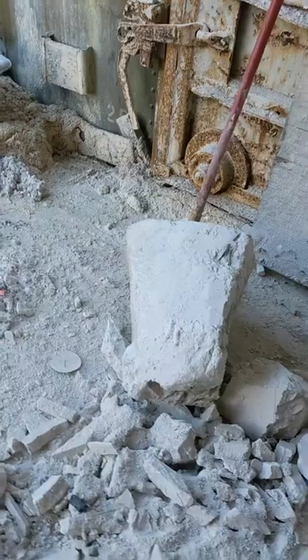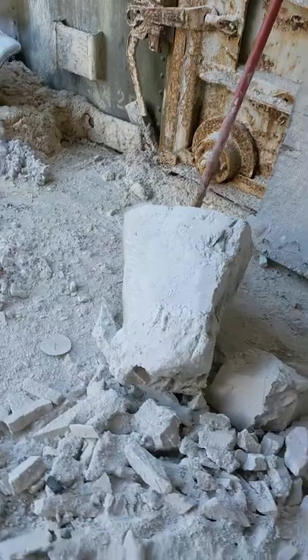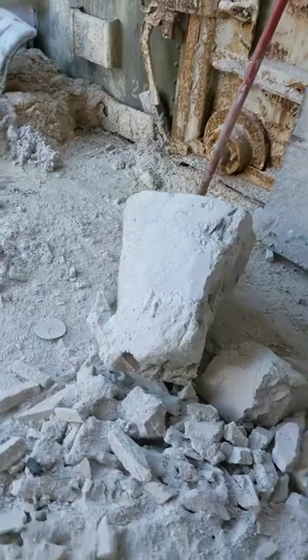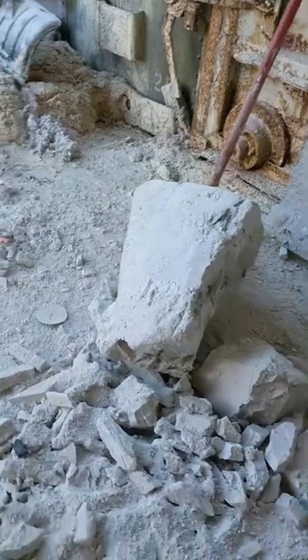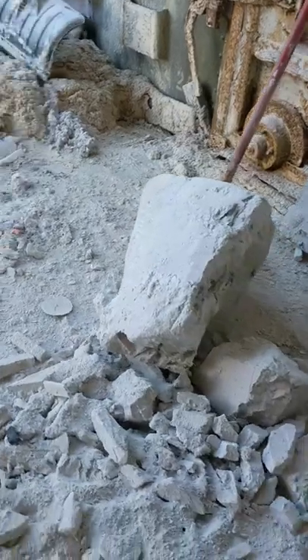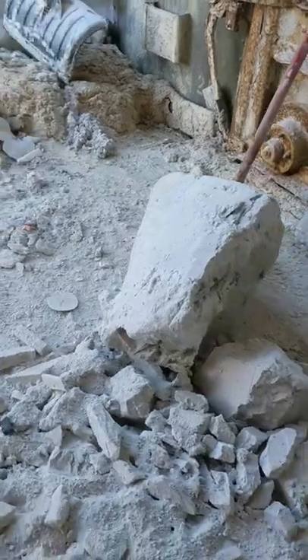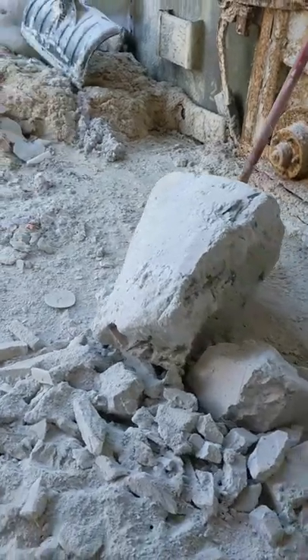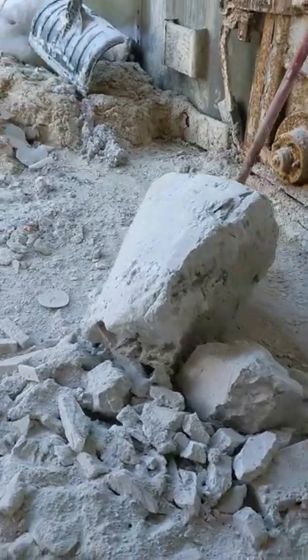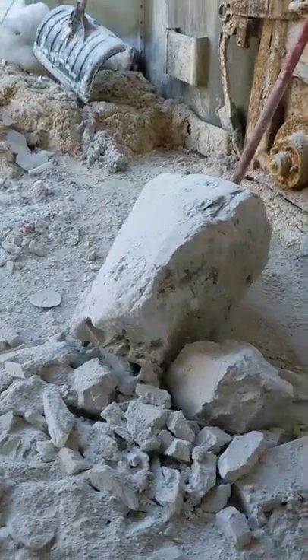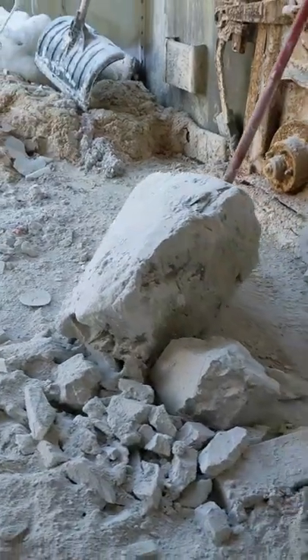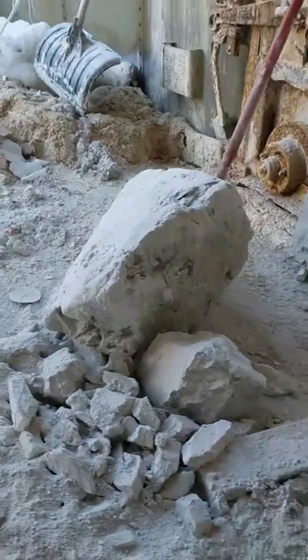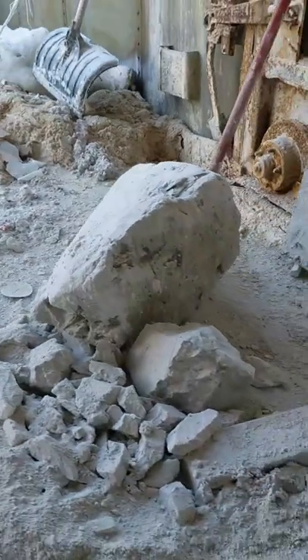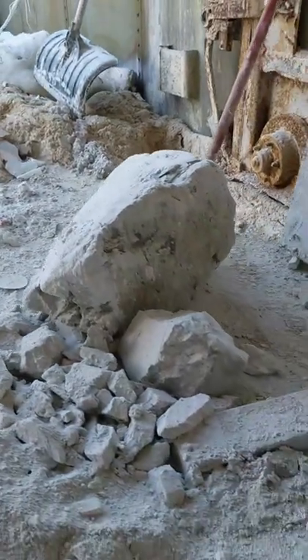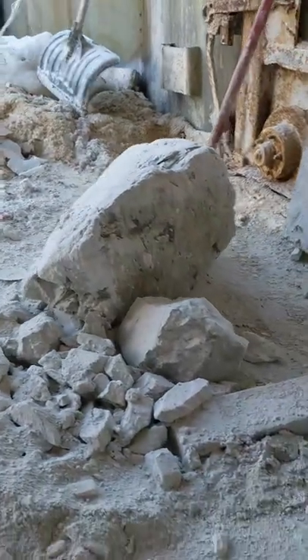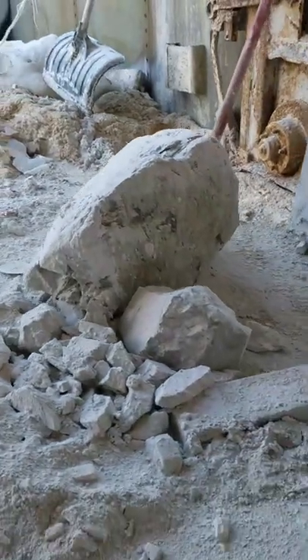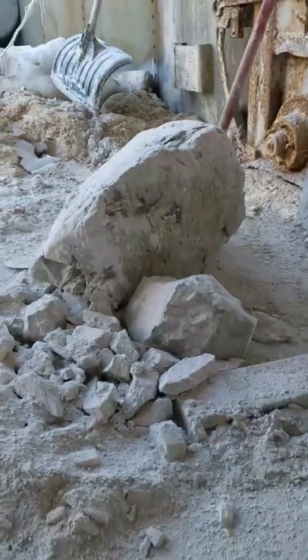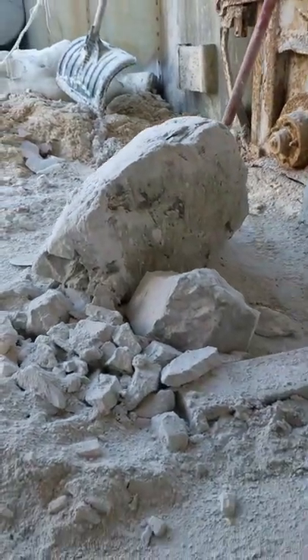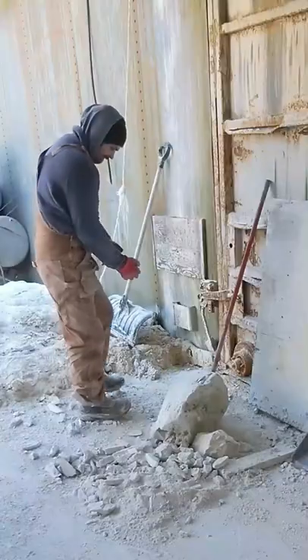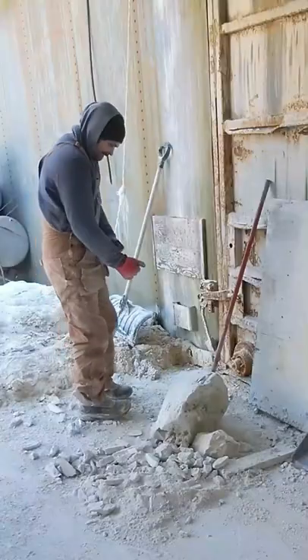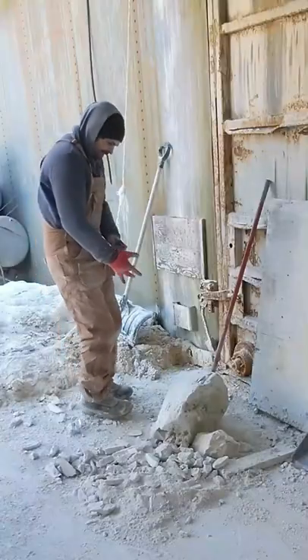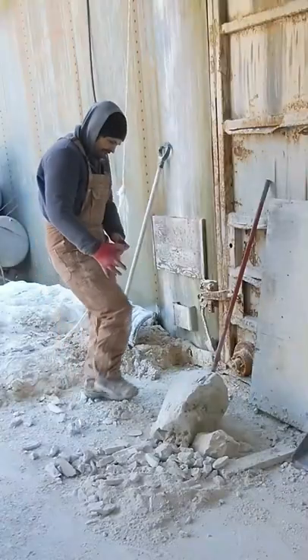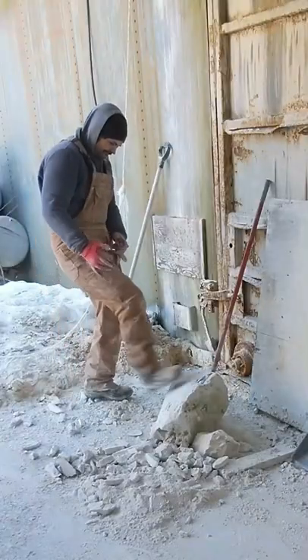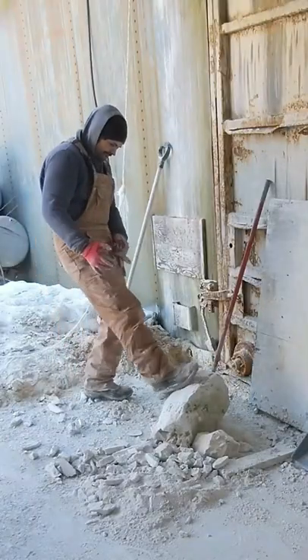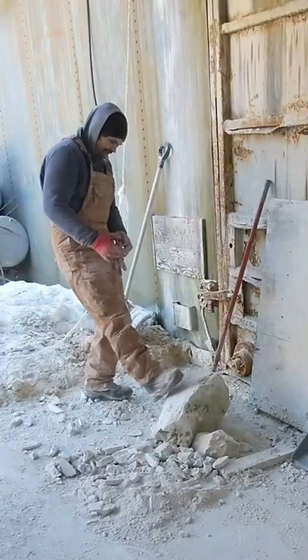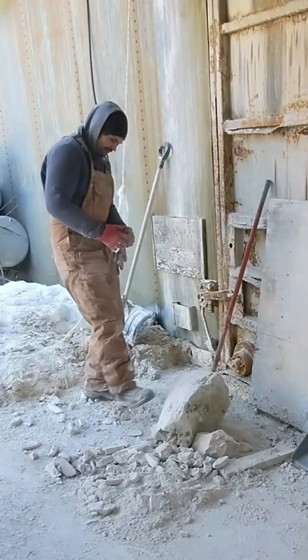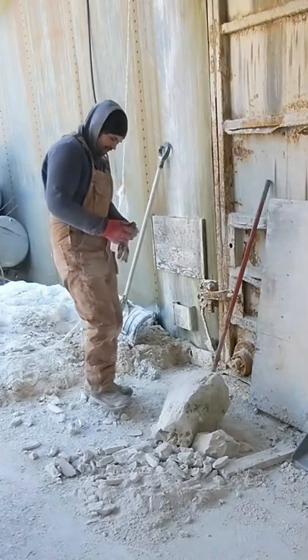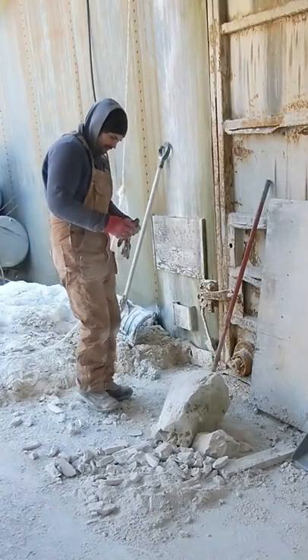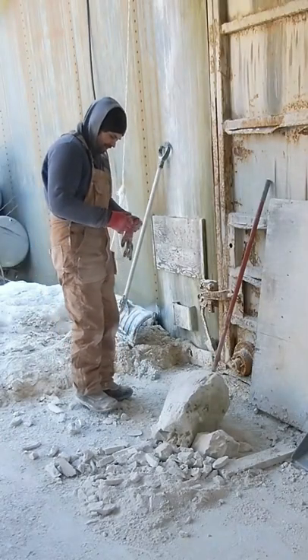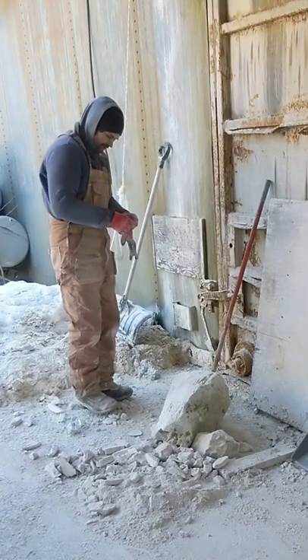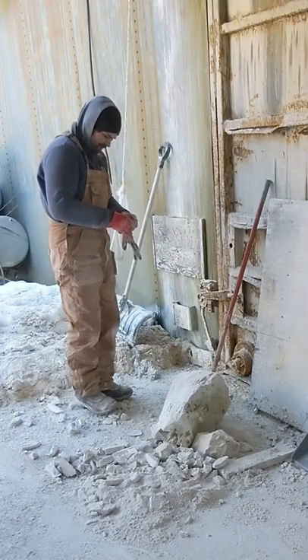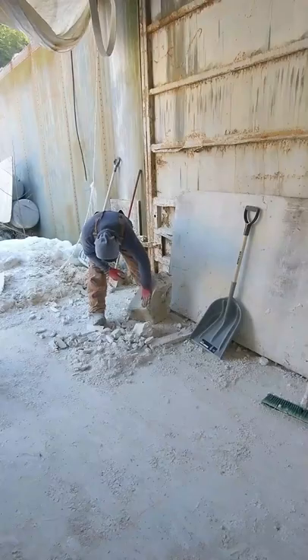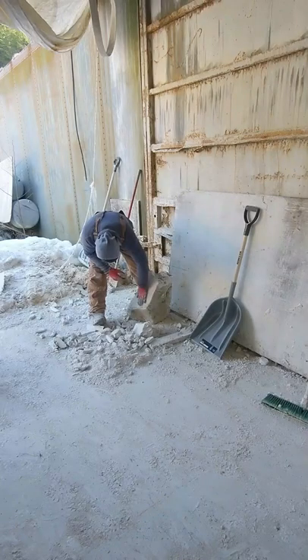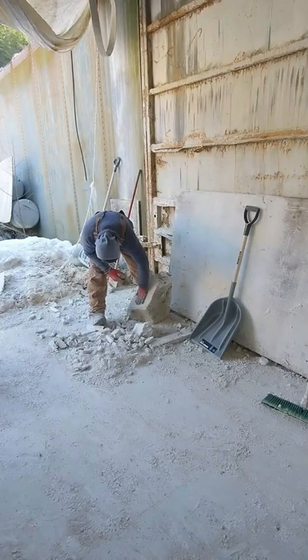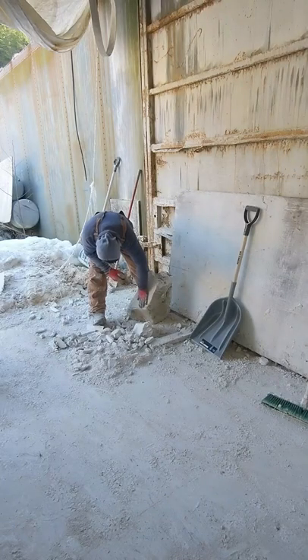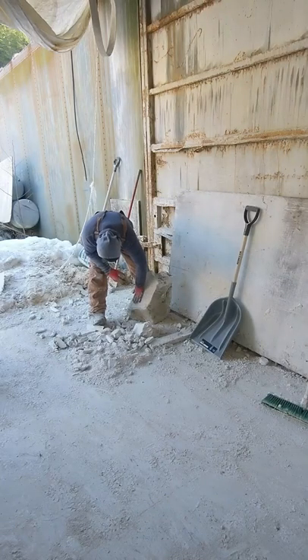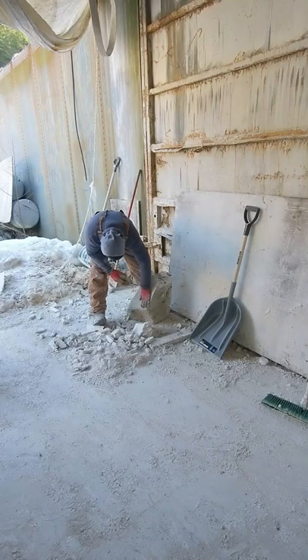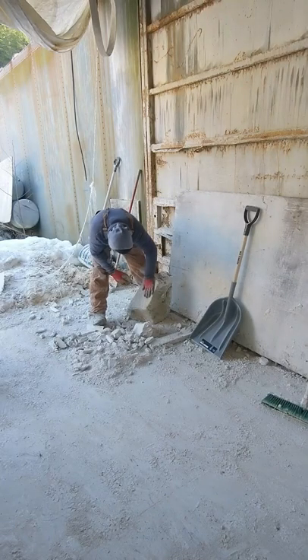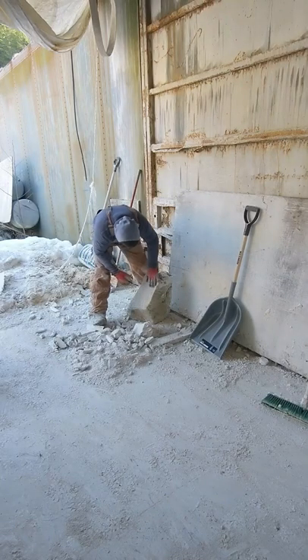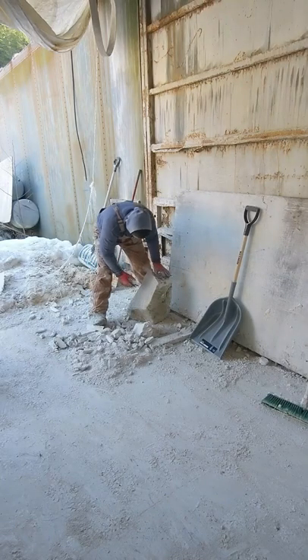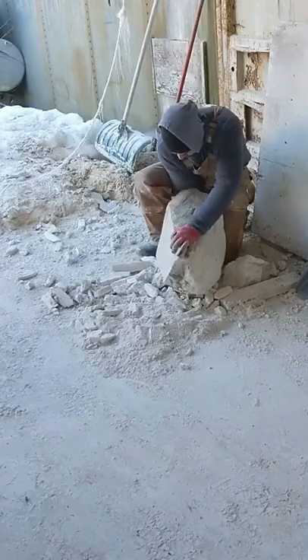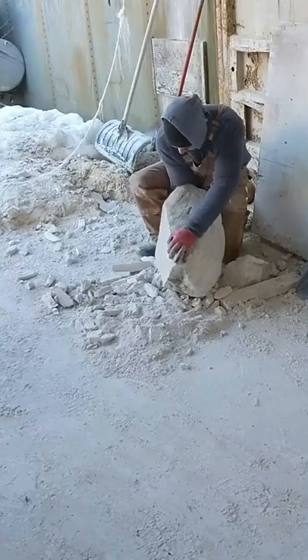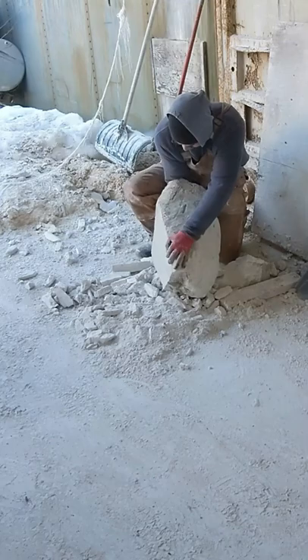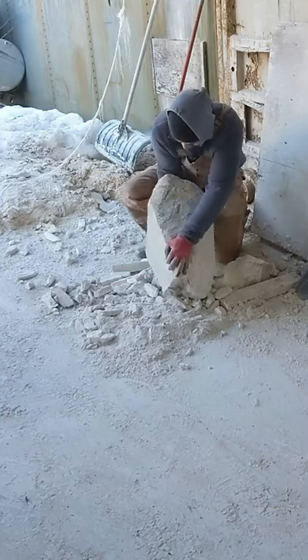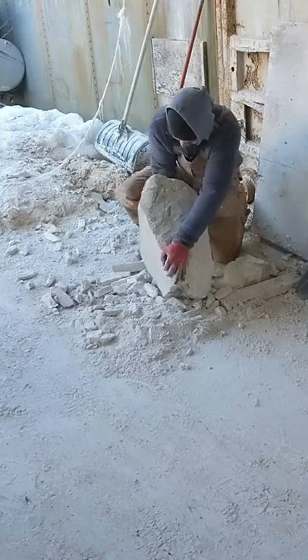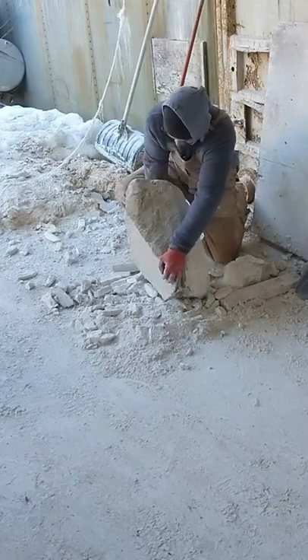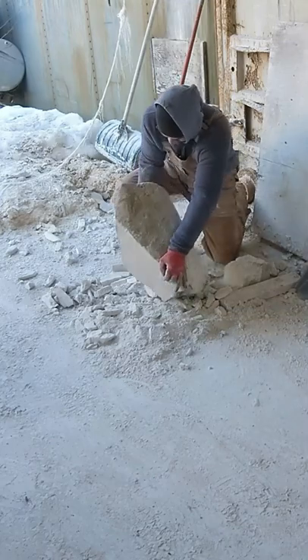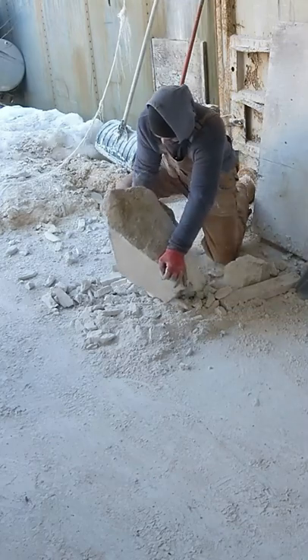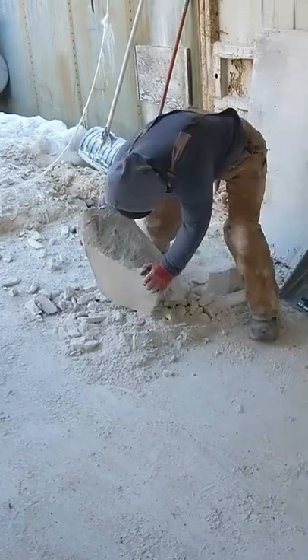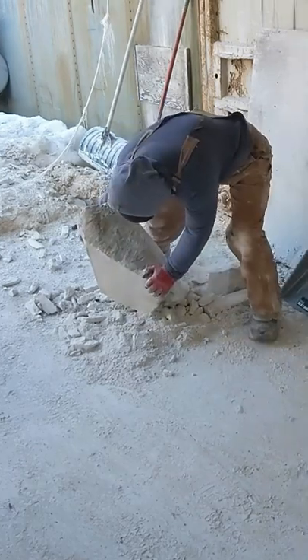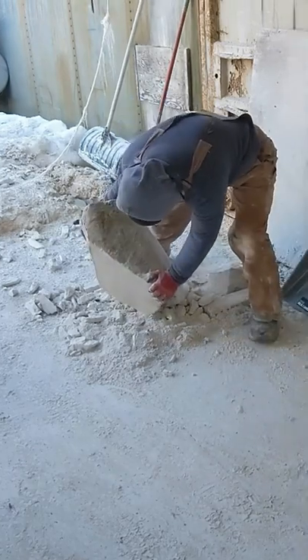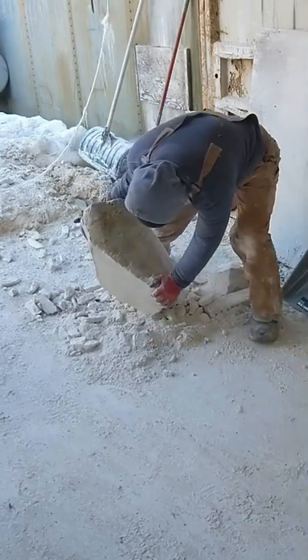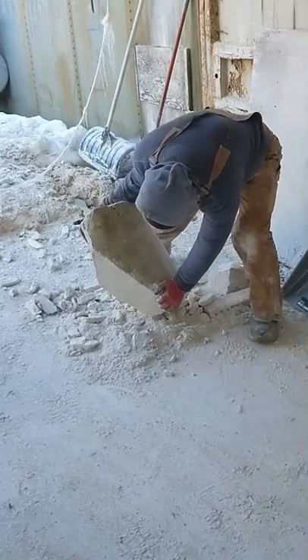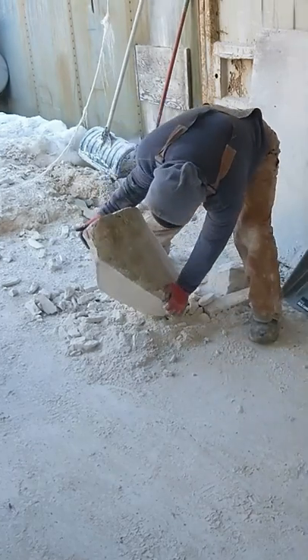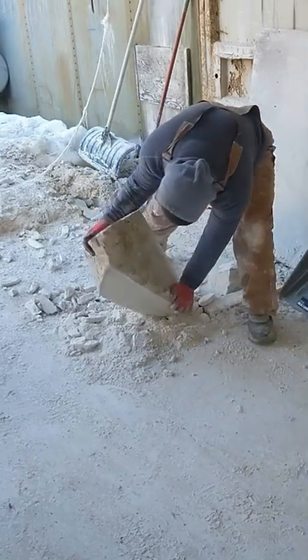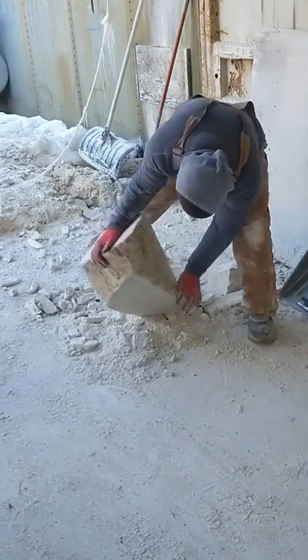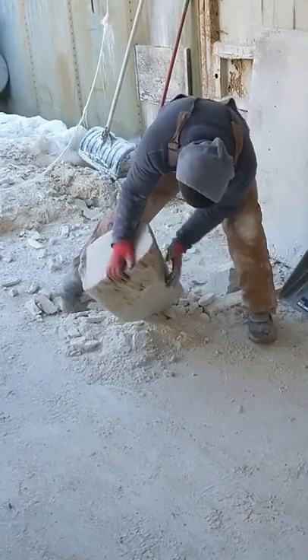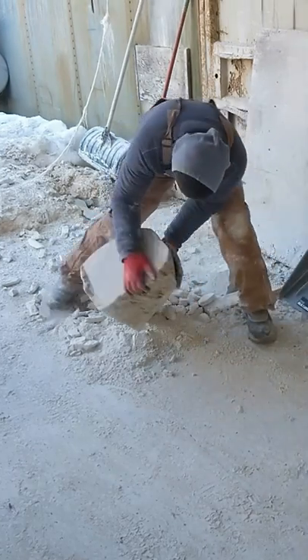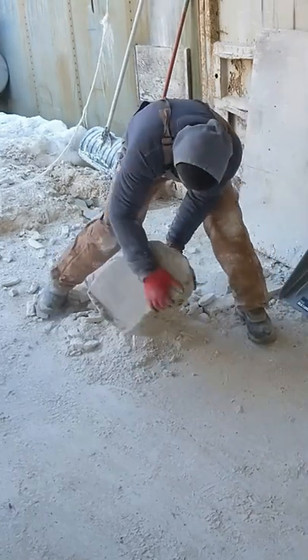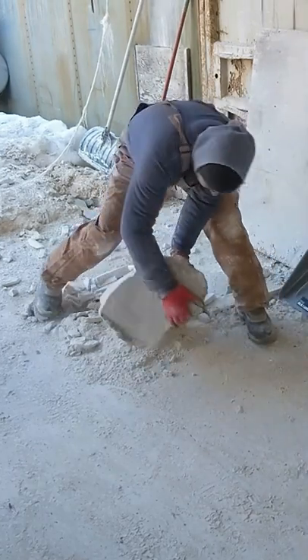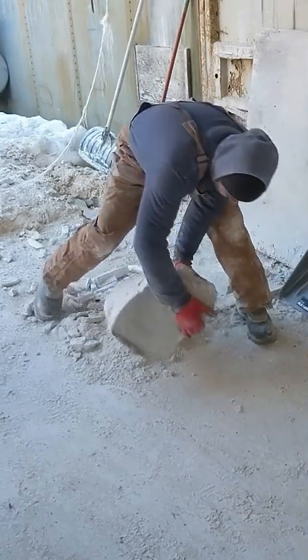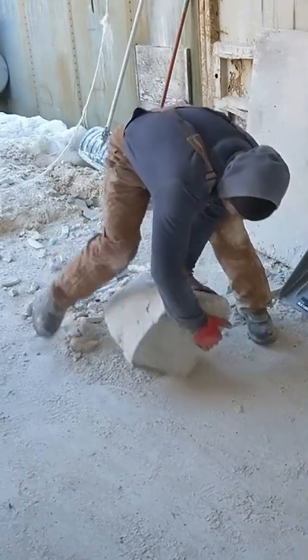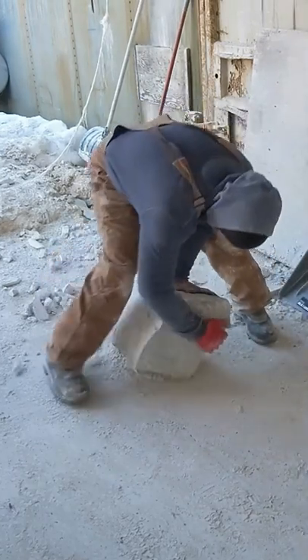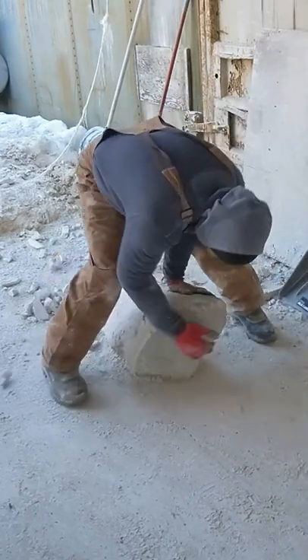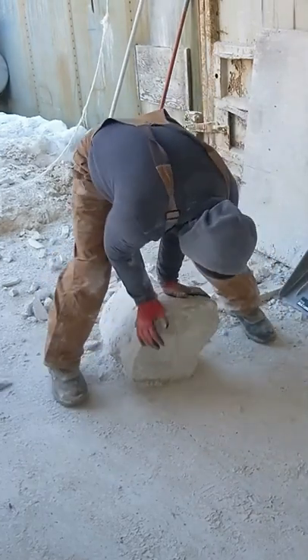Hello everyone, my name is Andrew Gable. I'm an artist. I've been creating original one-of-one stone carvings for the last nine years and selling them through galleries.